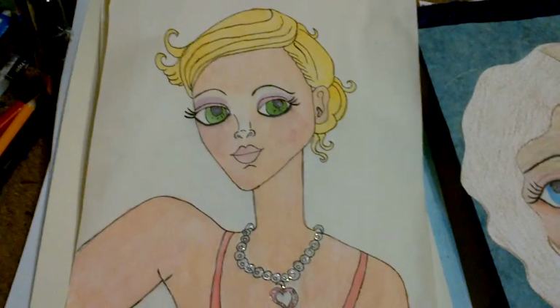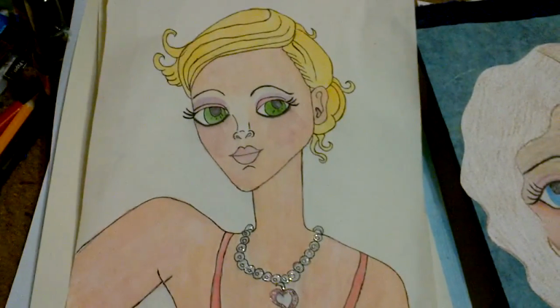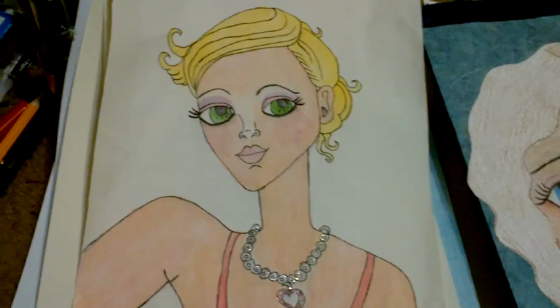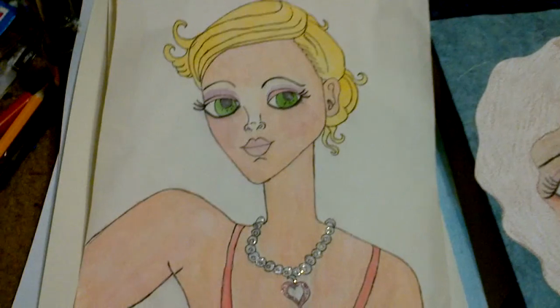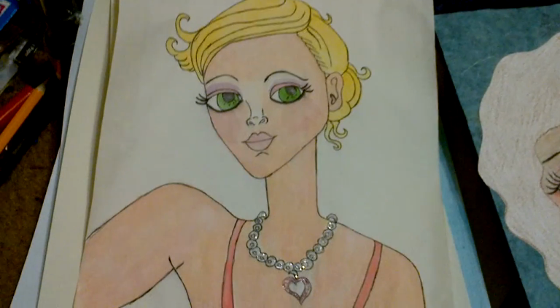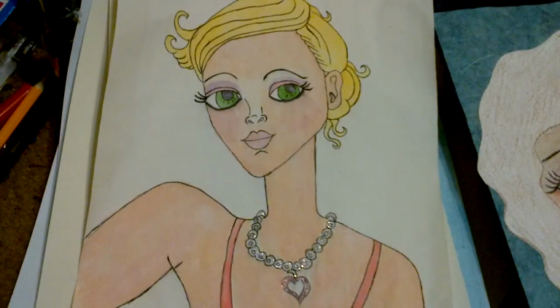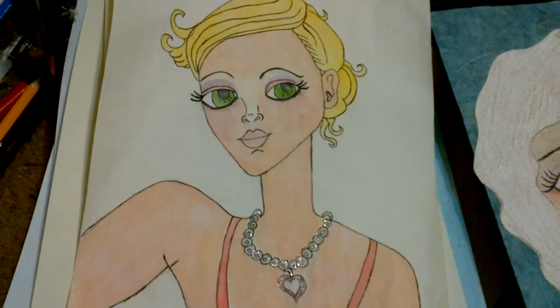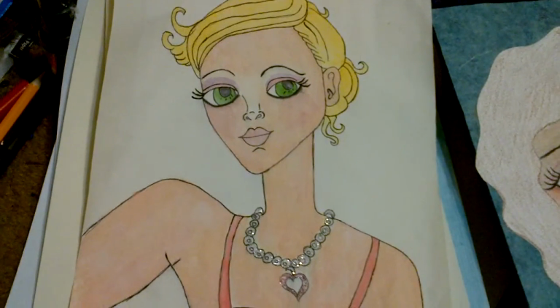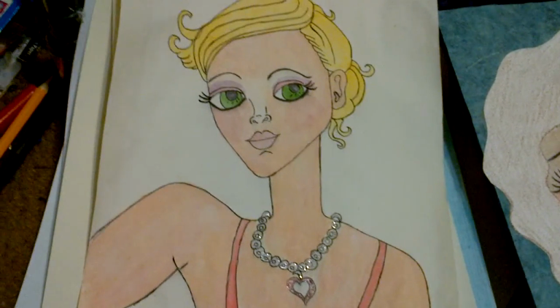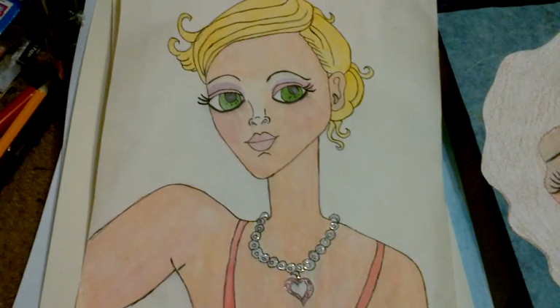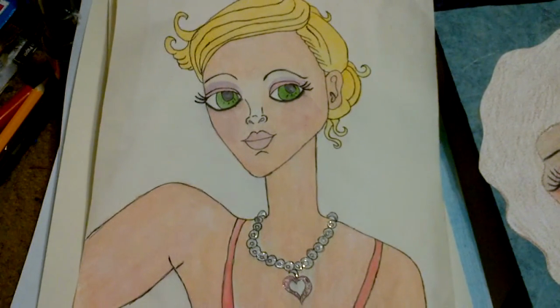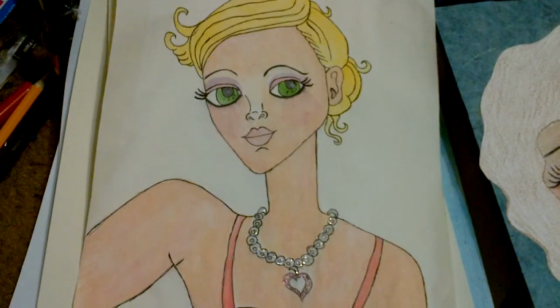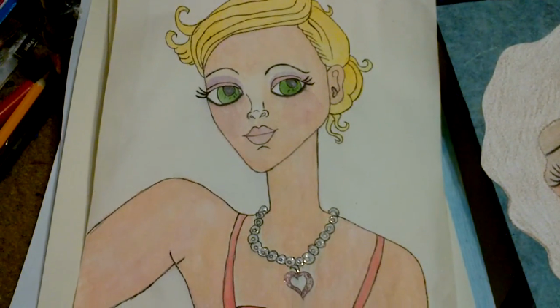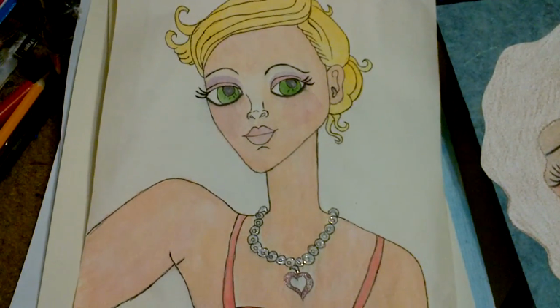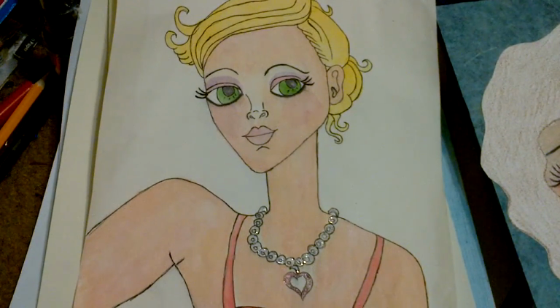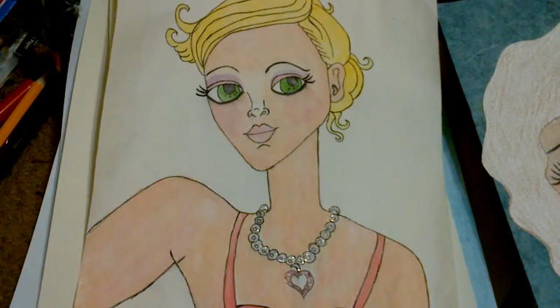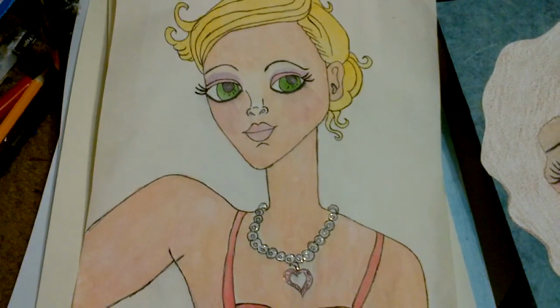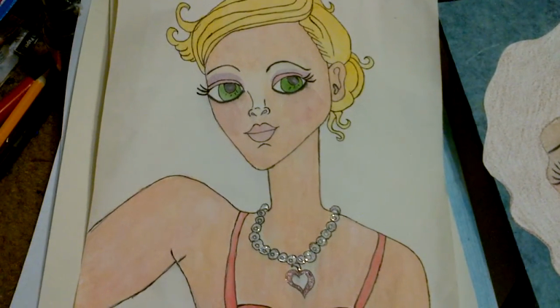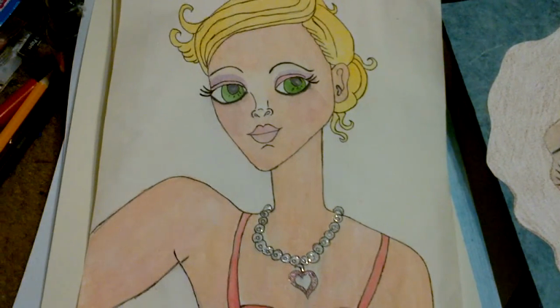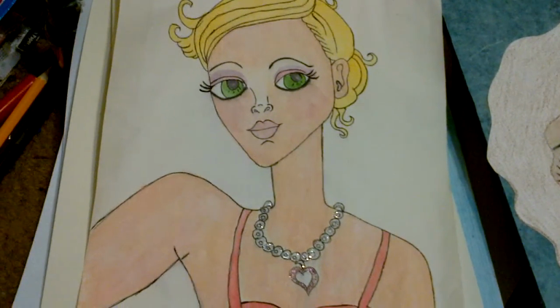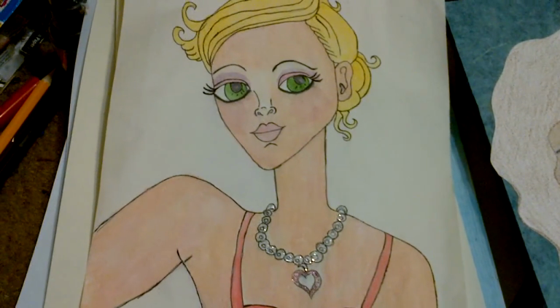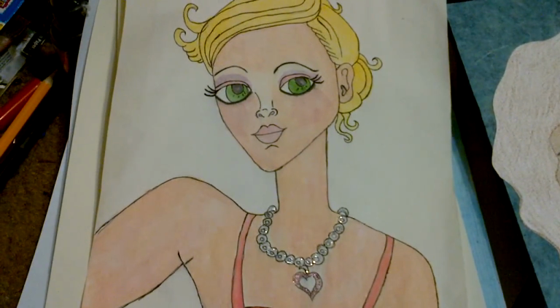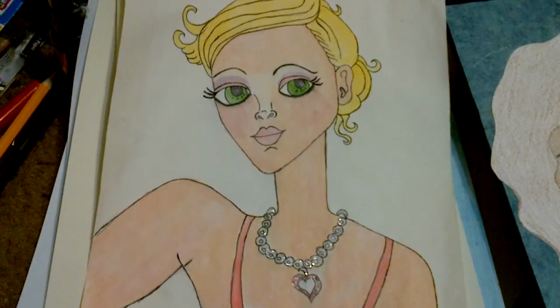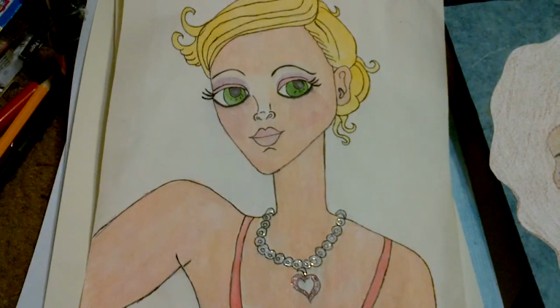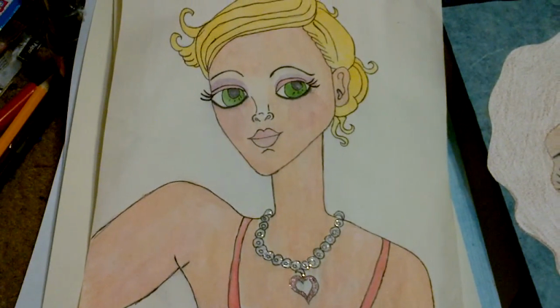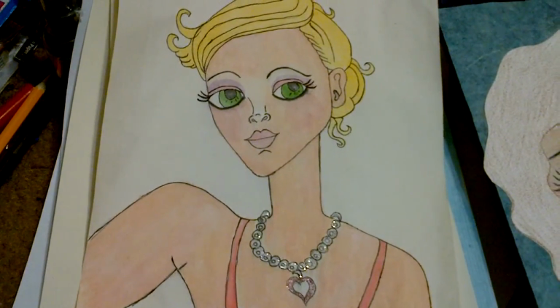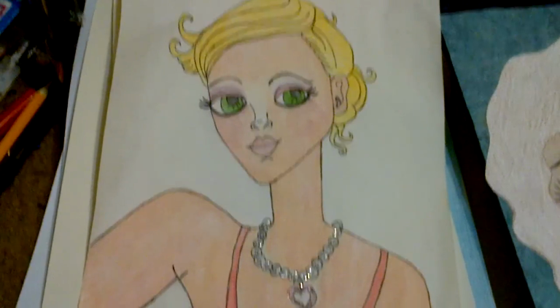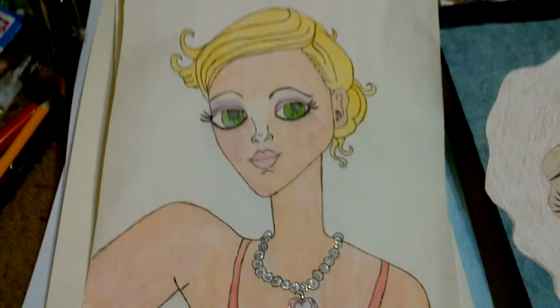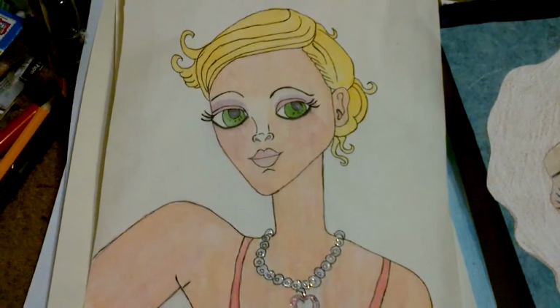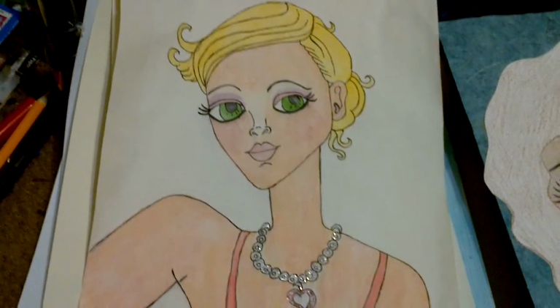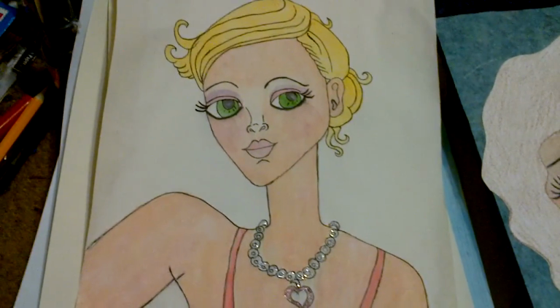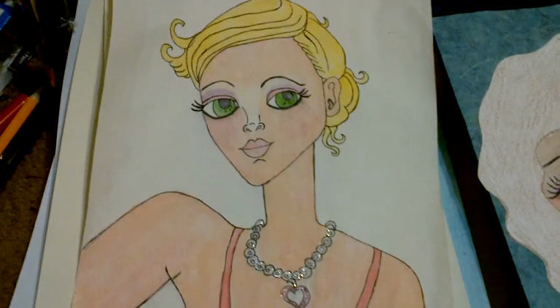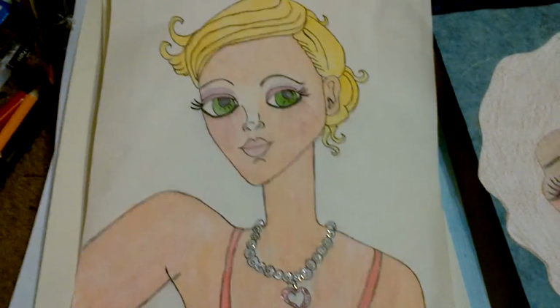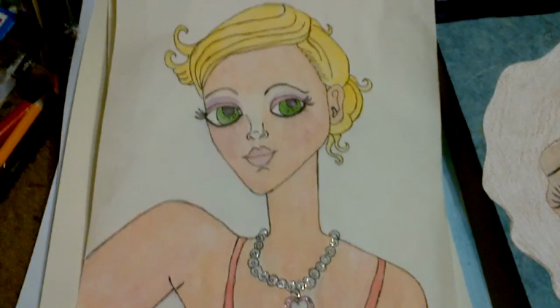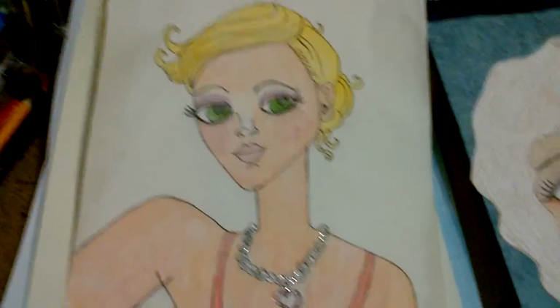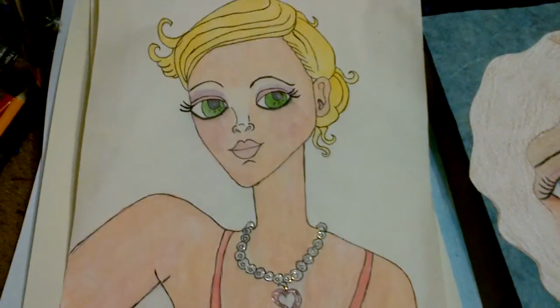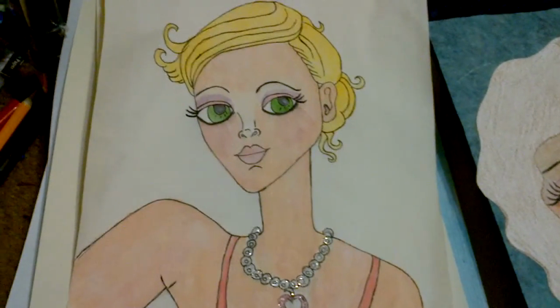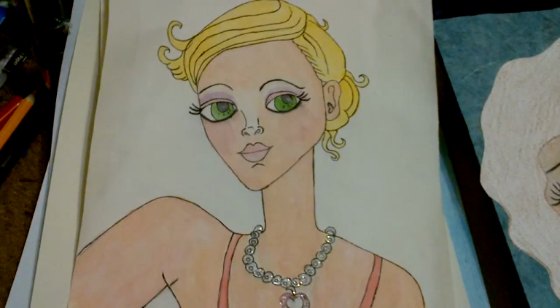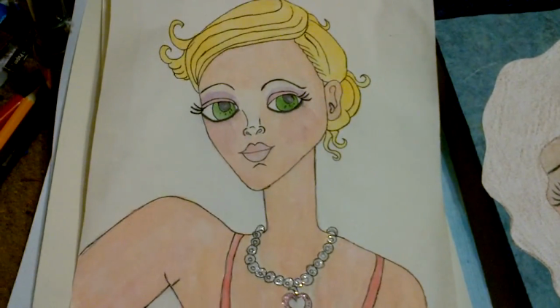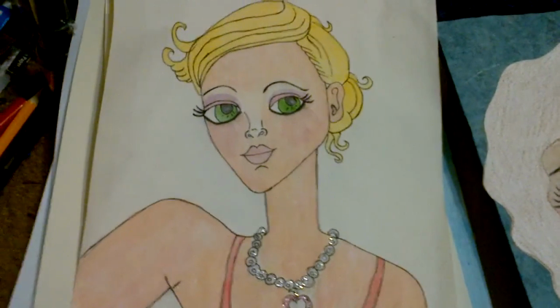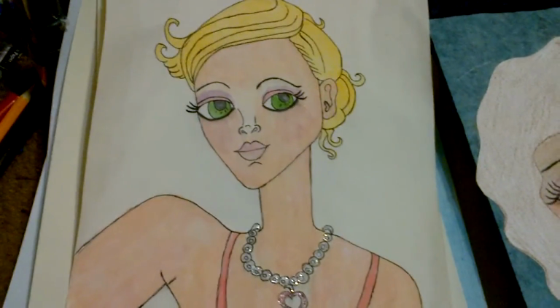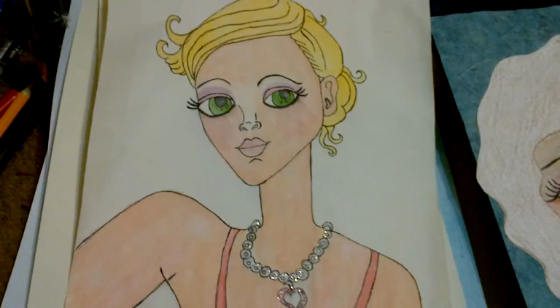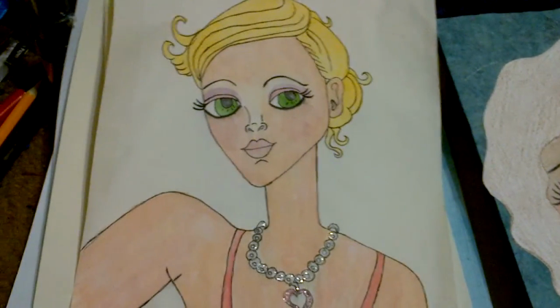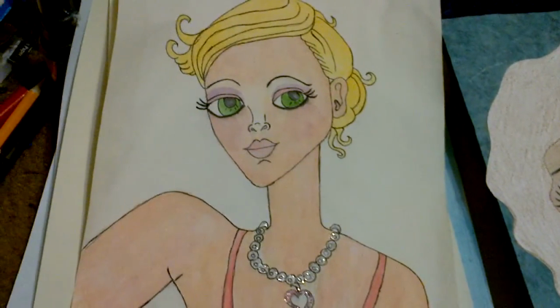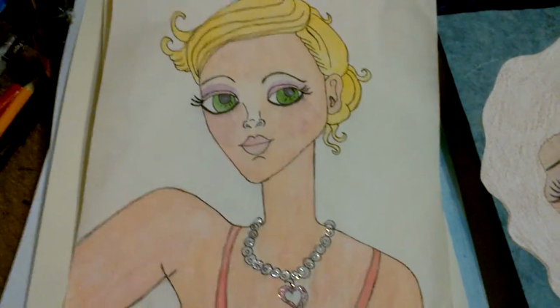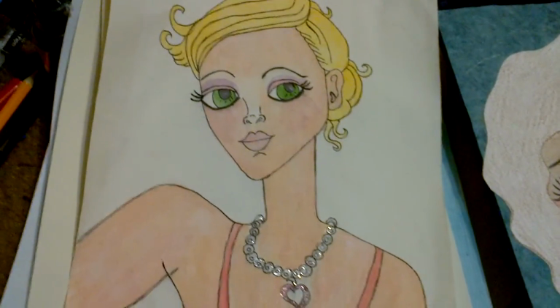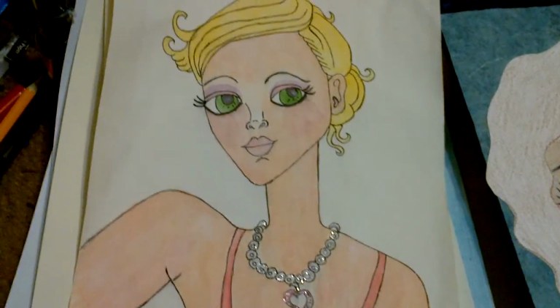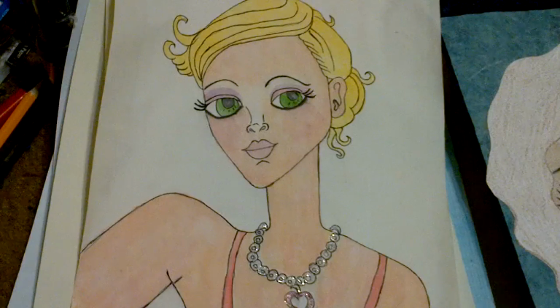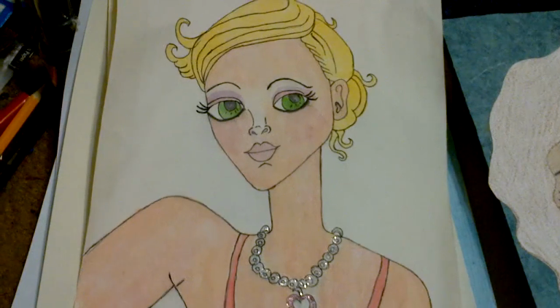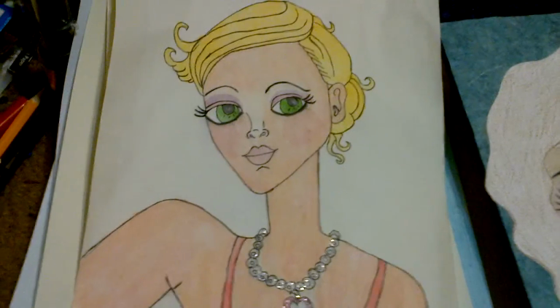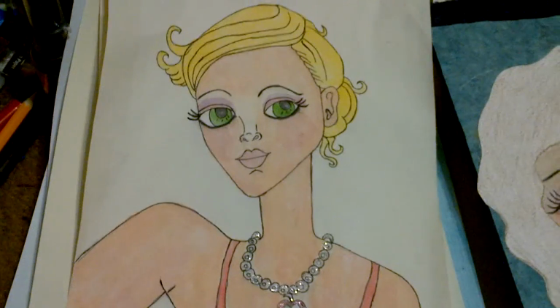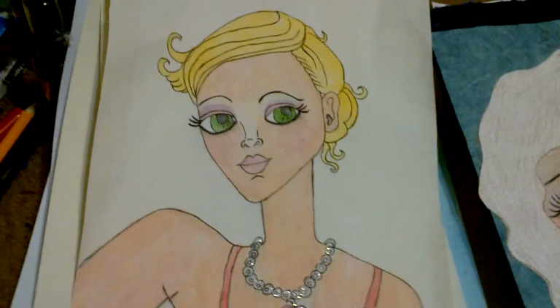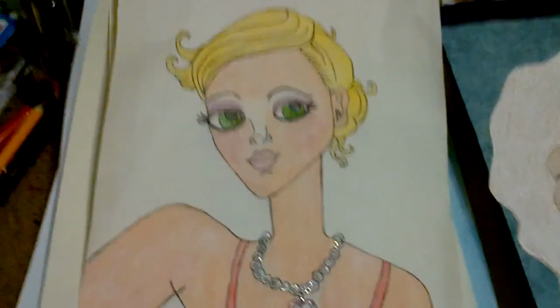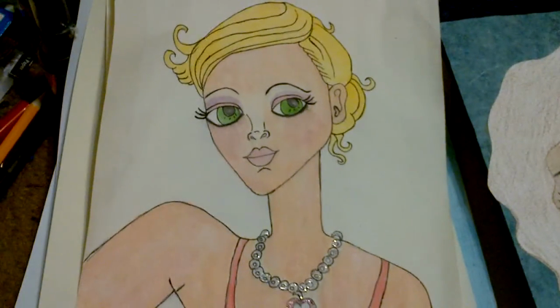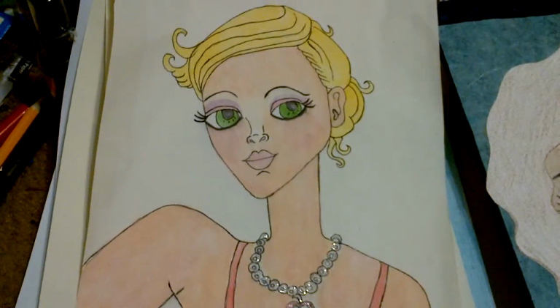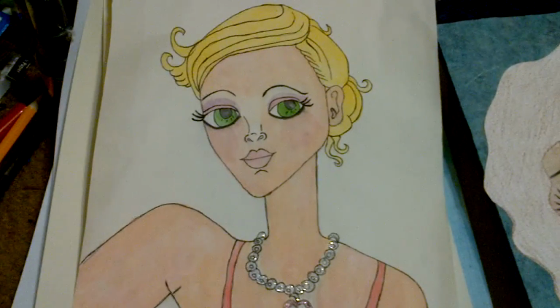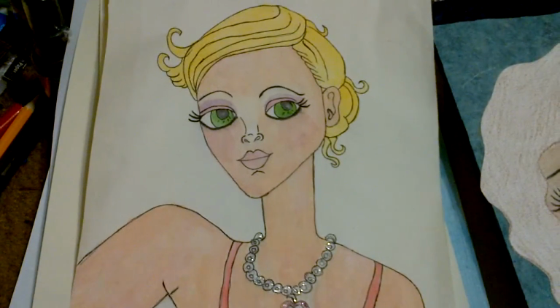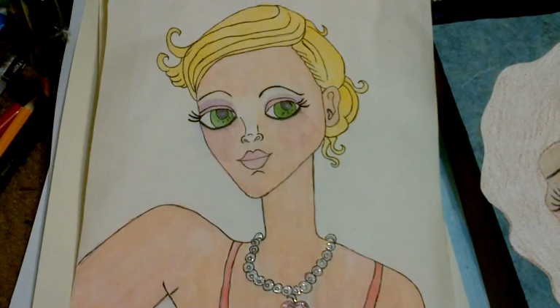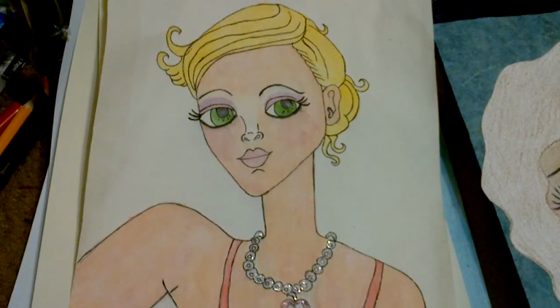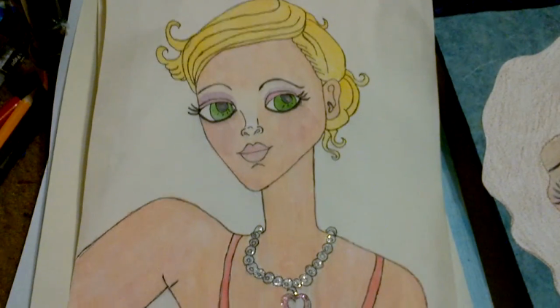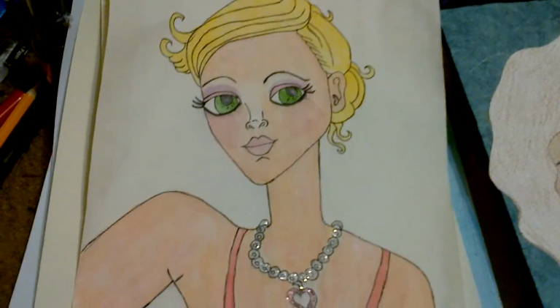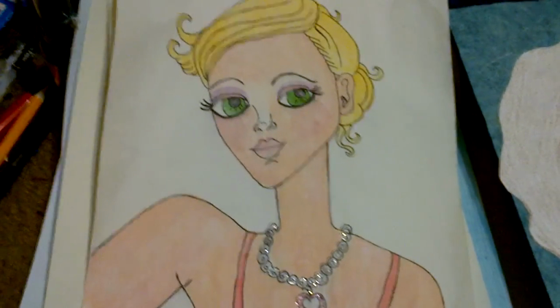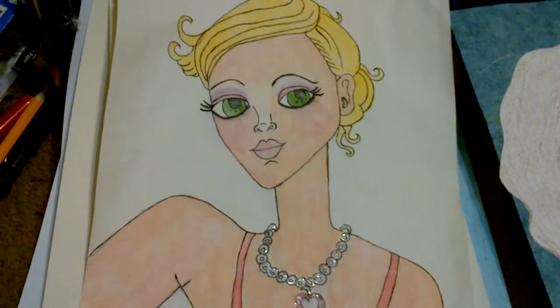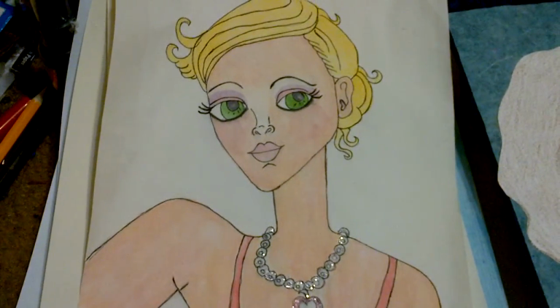But that's my girls and faces that I've been doing for February. I'll talk to everybody later. Bye.